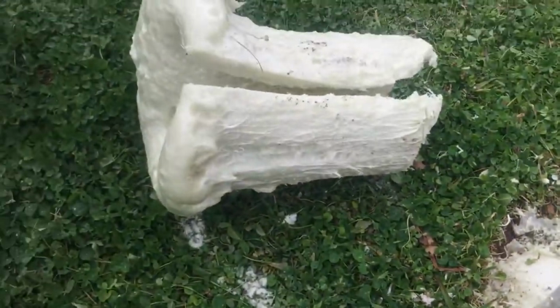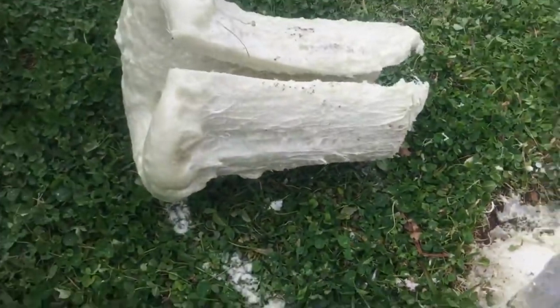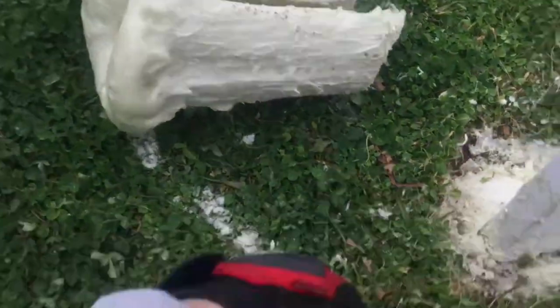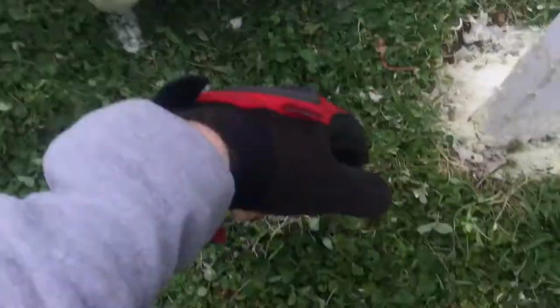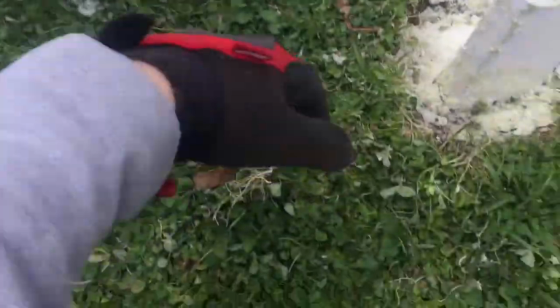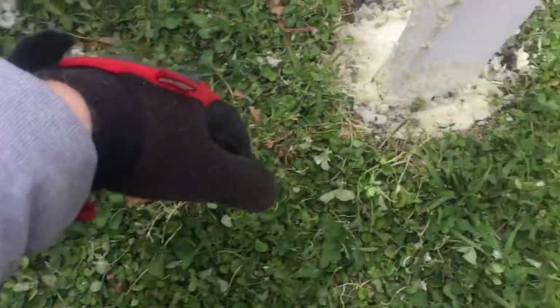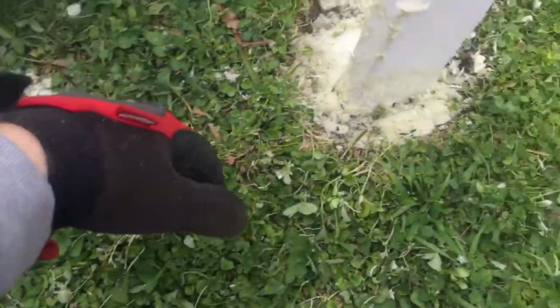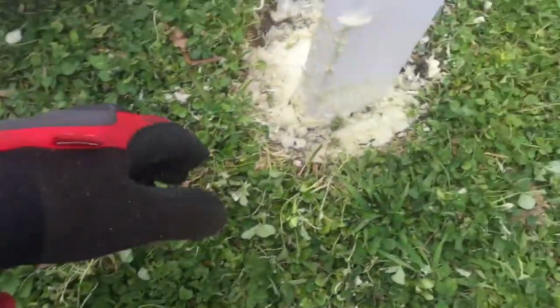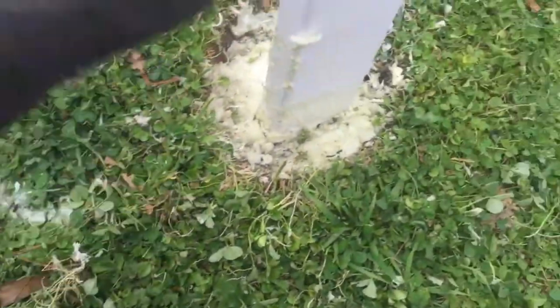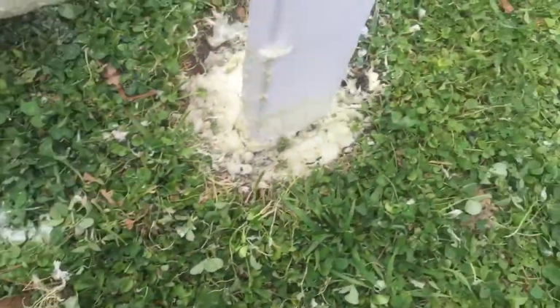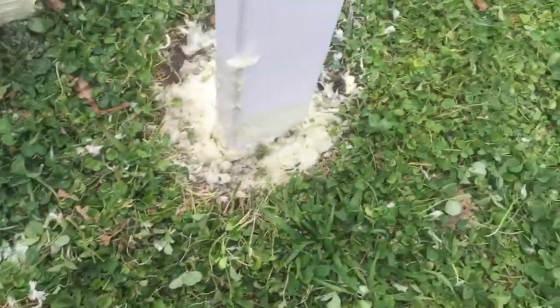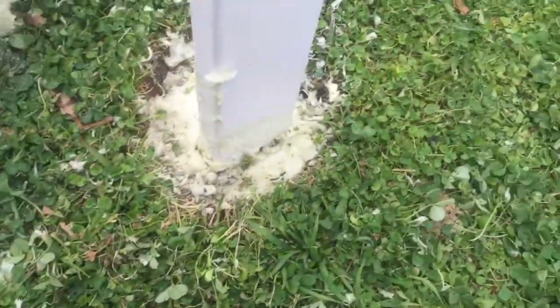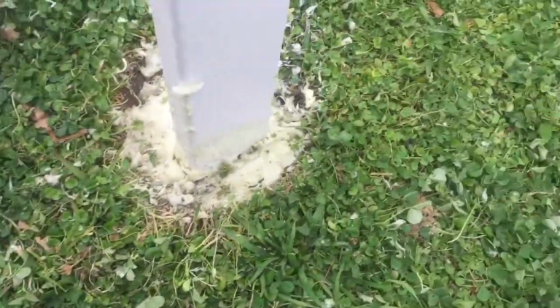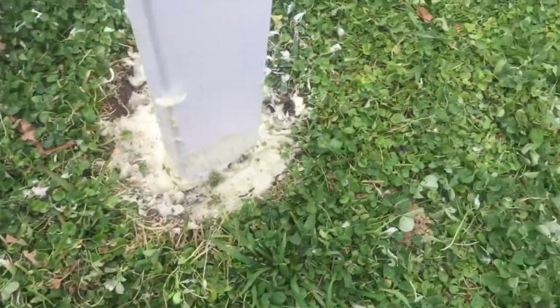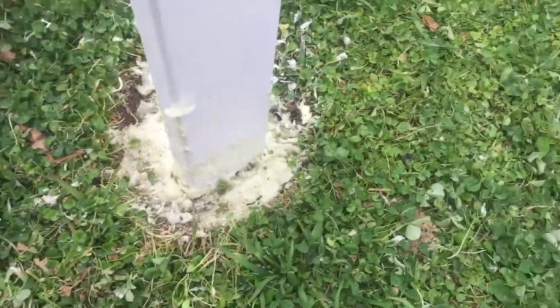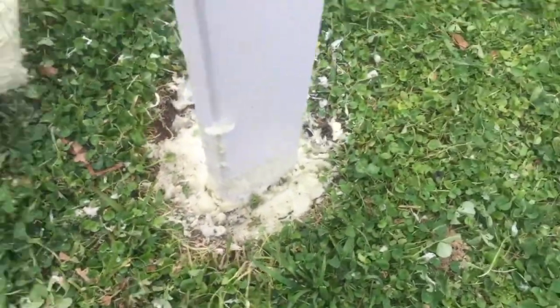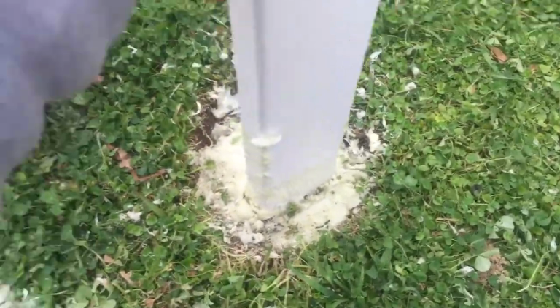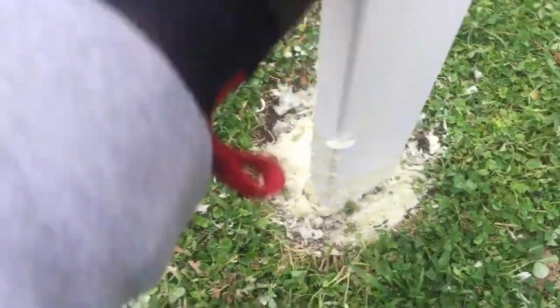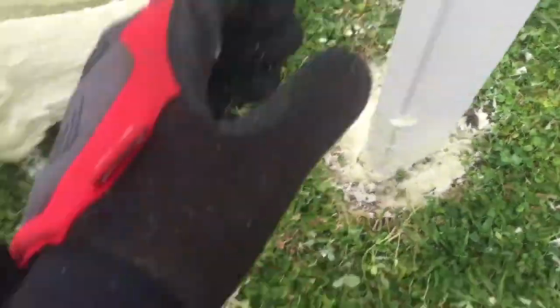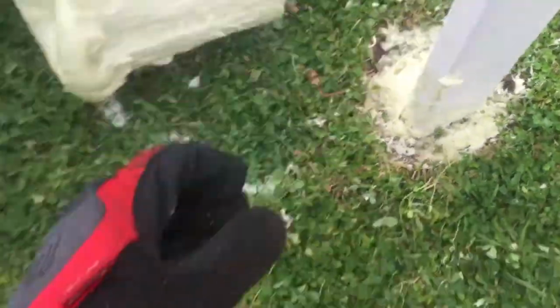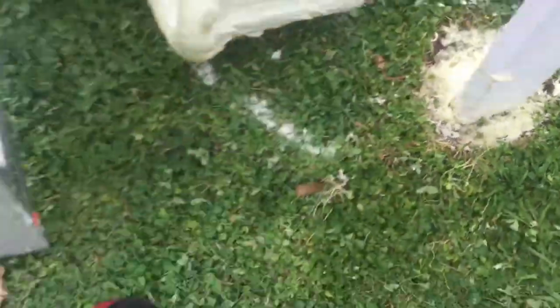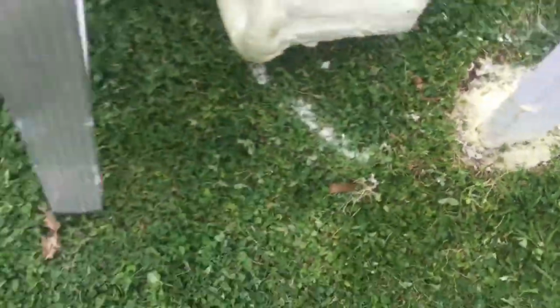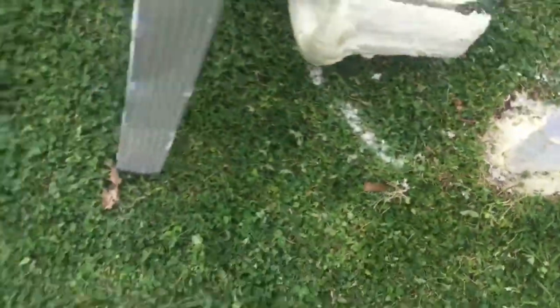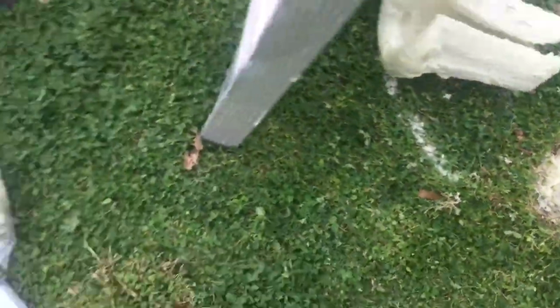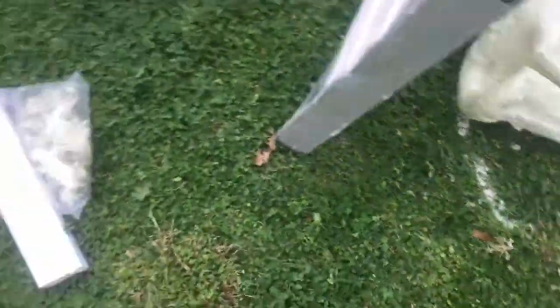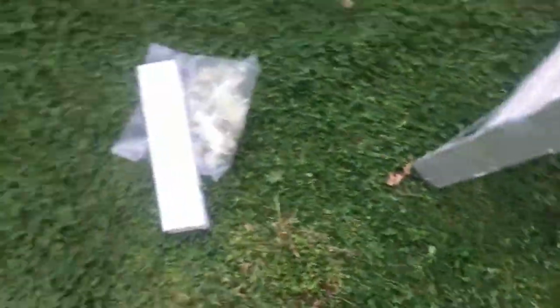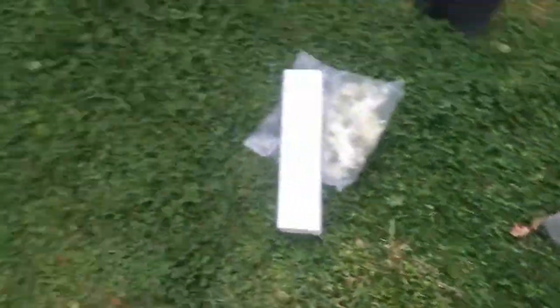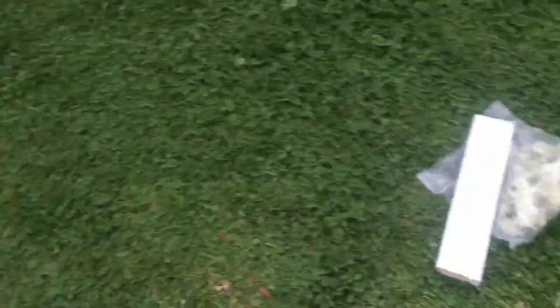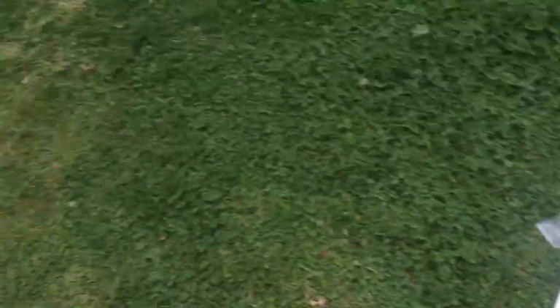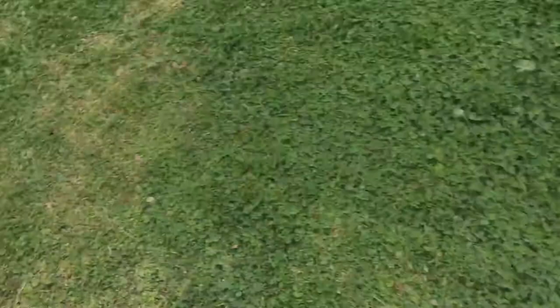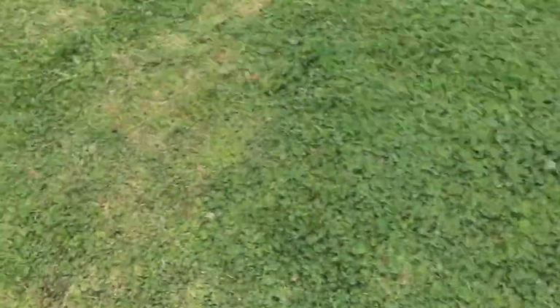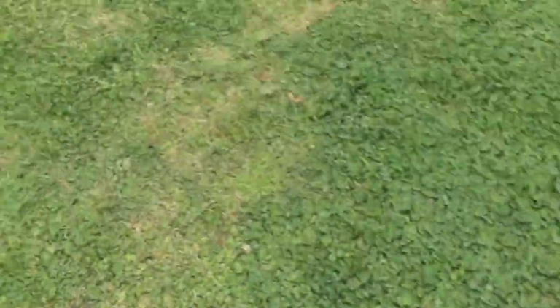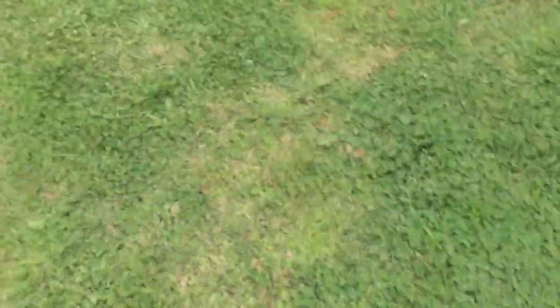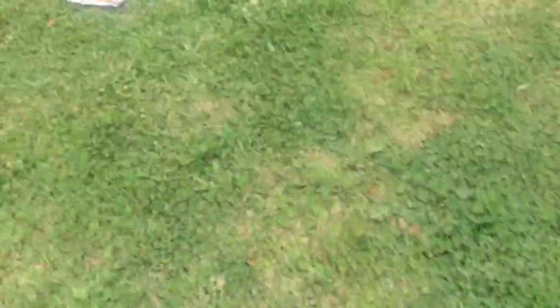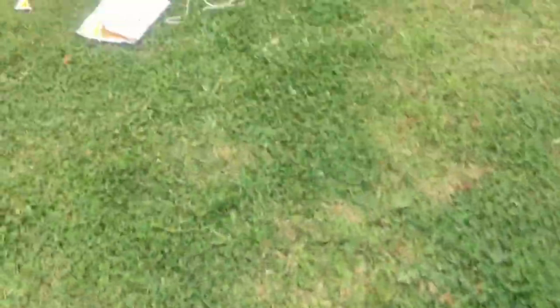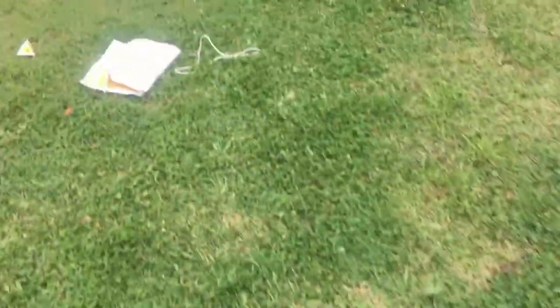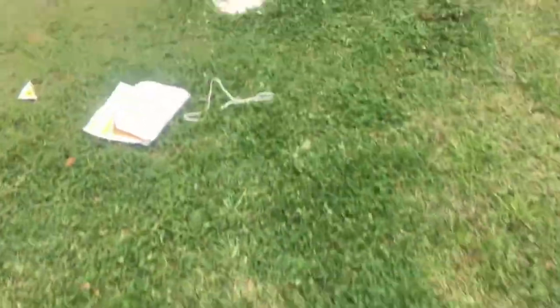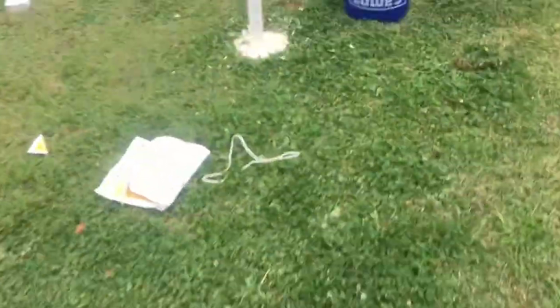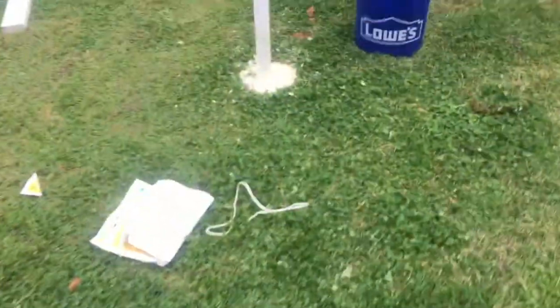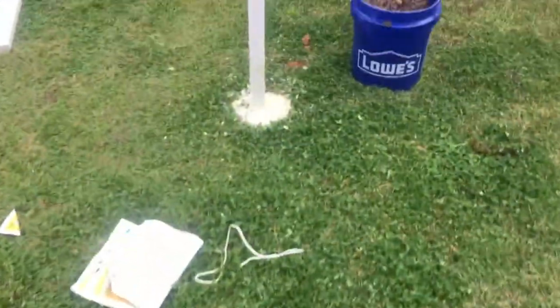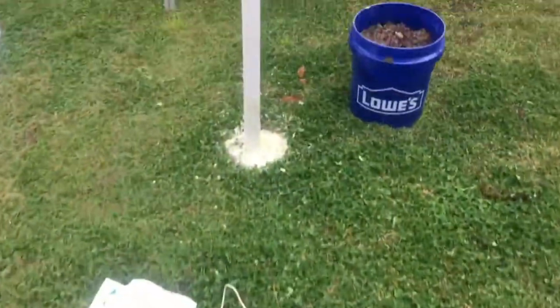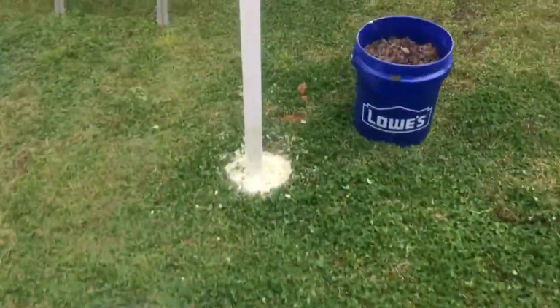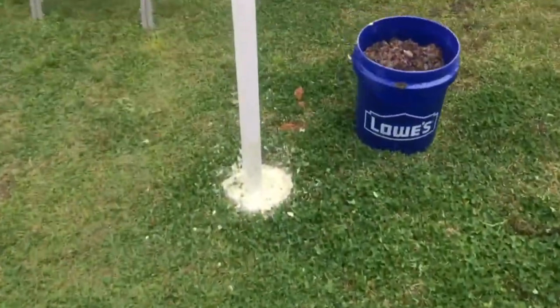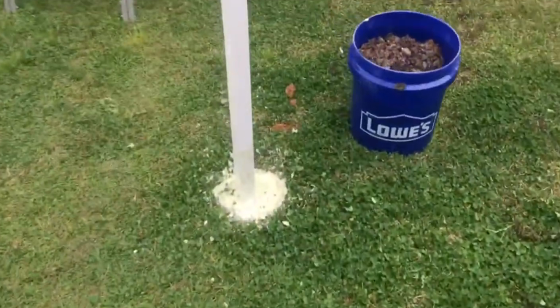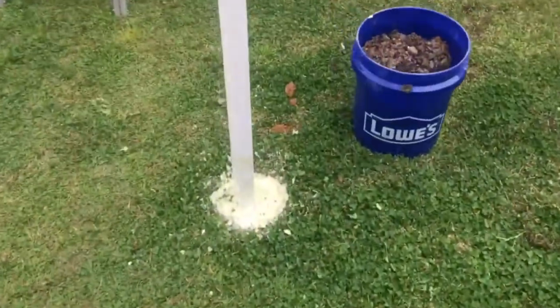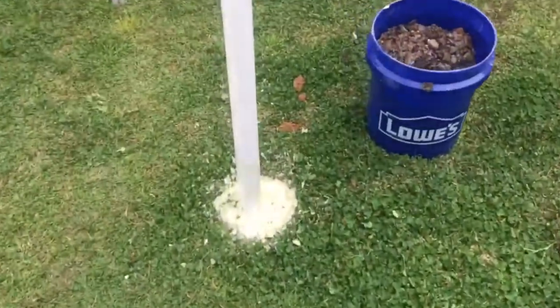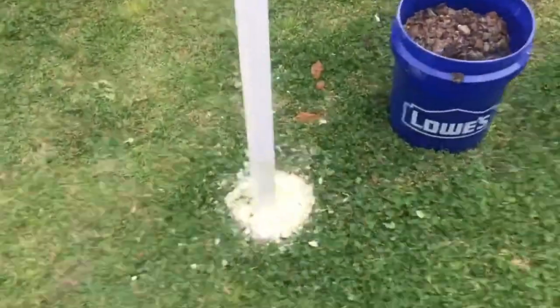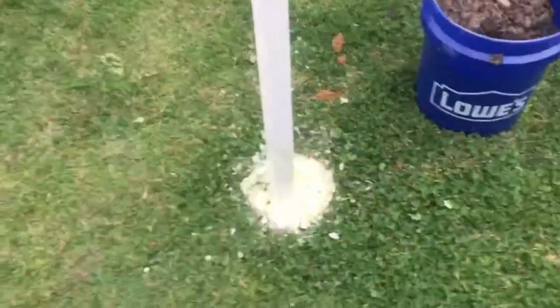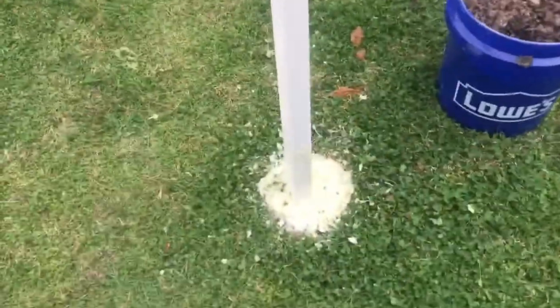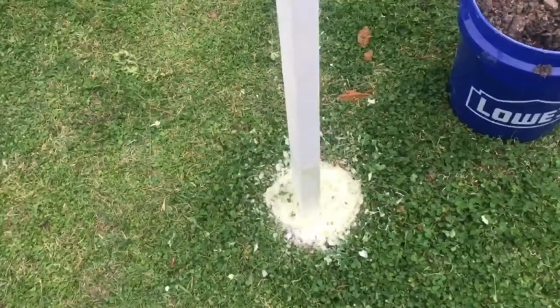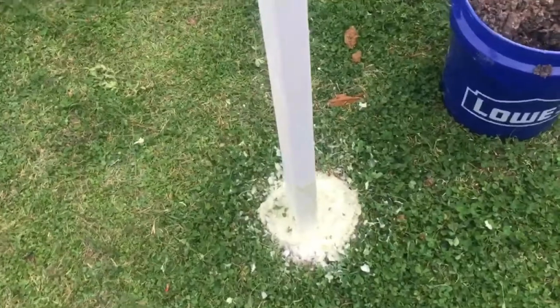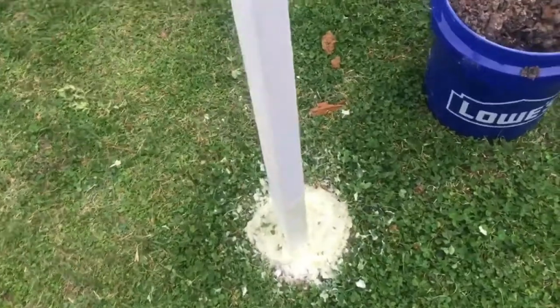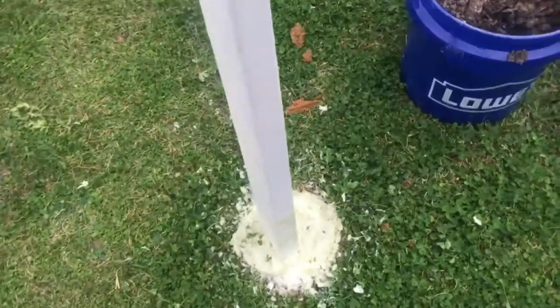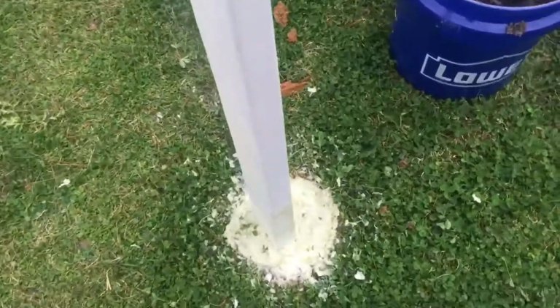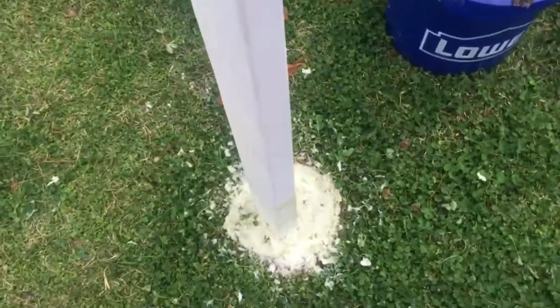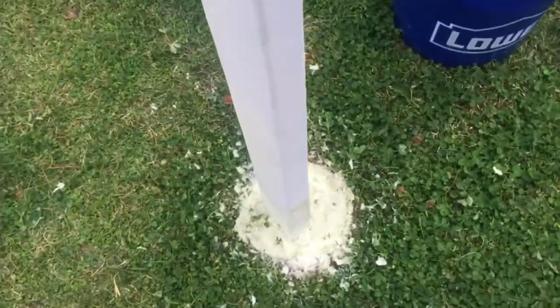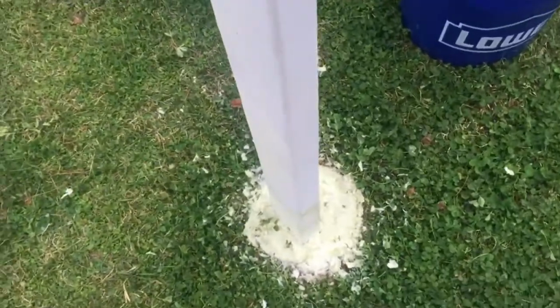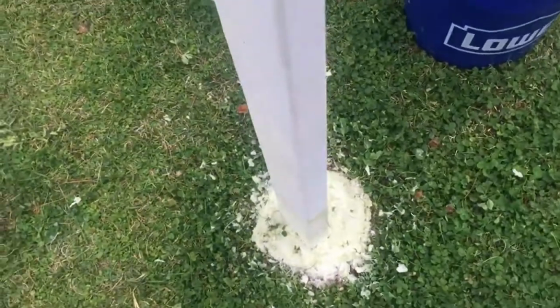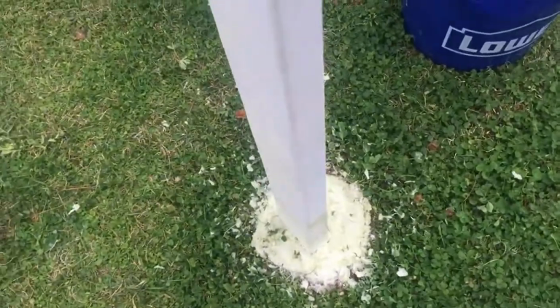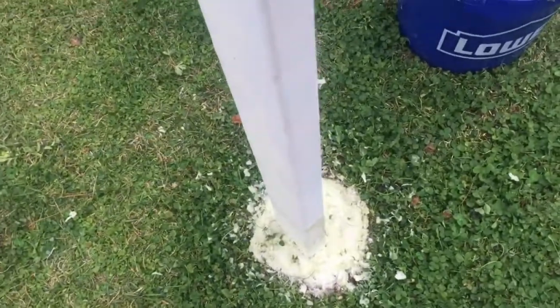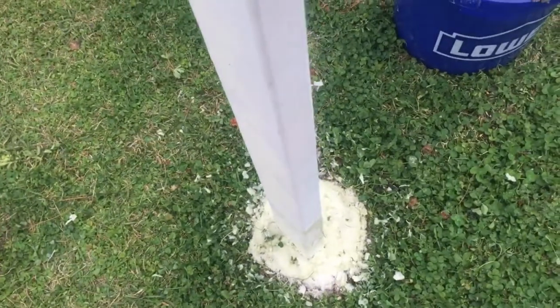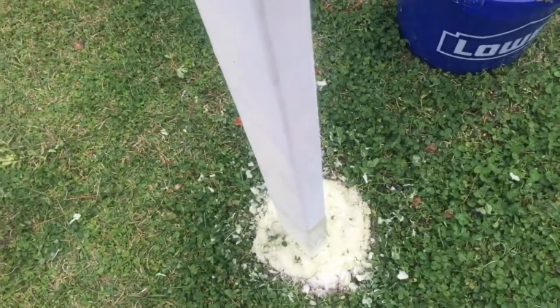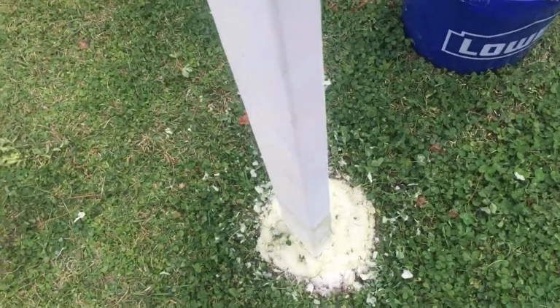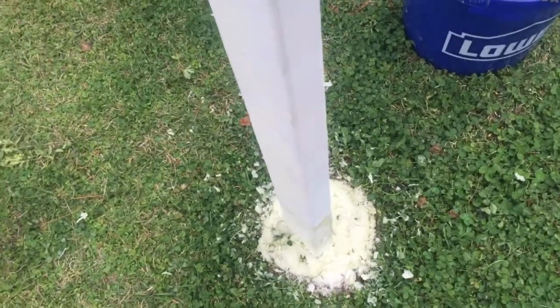So, pretty solid stuff, looks like it's going to do well. I hope it holds the weight well — a lot easier than mixing concrete.